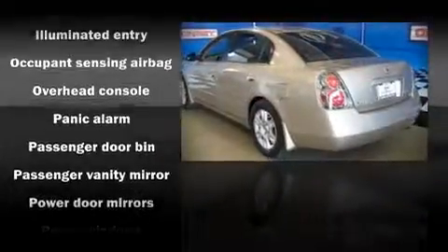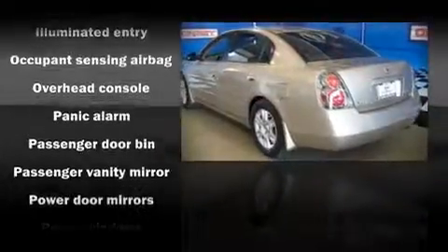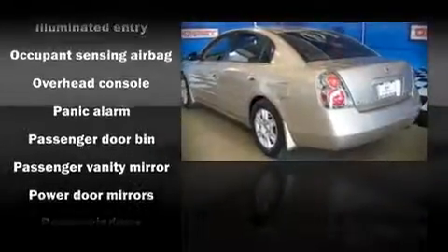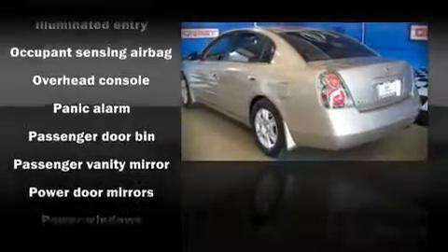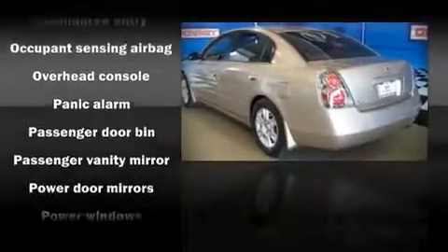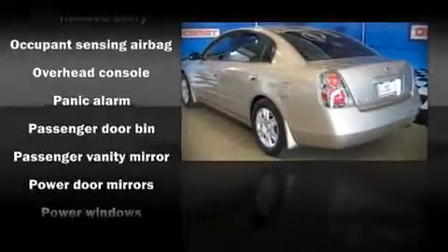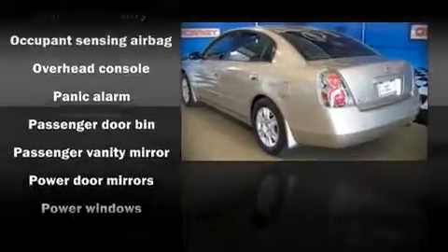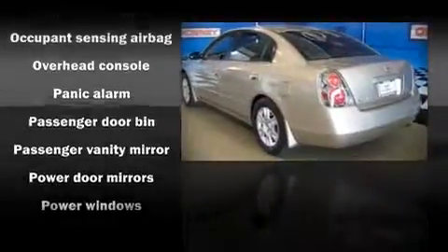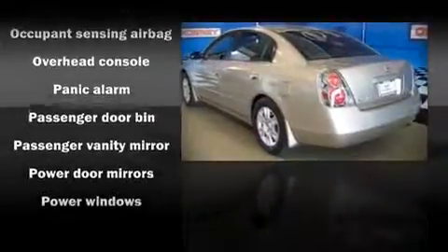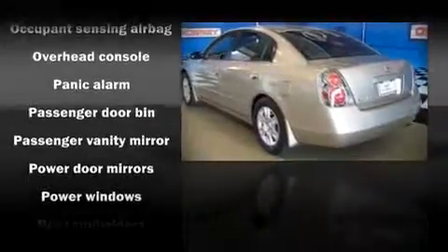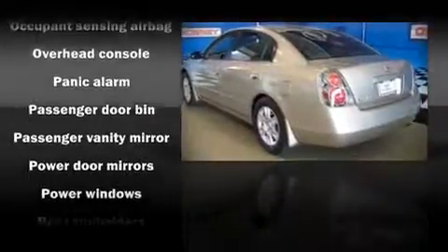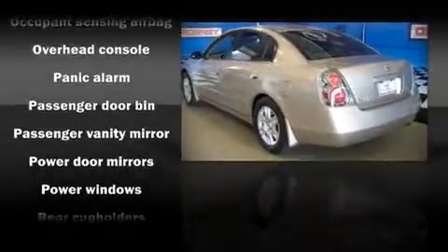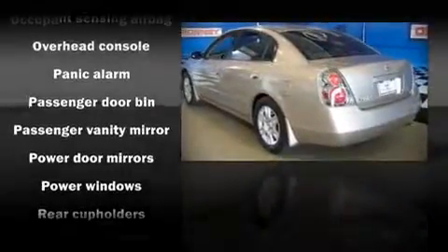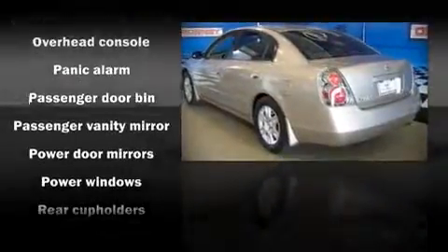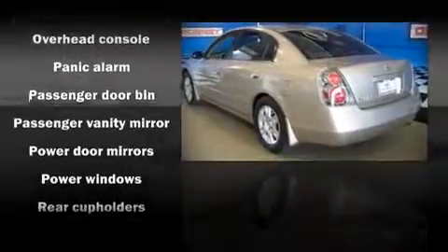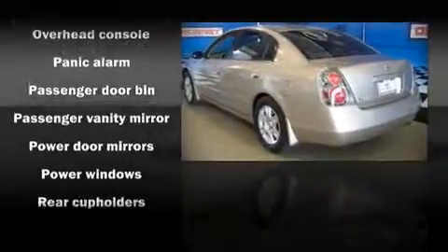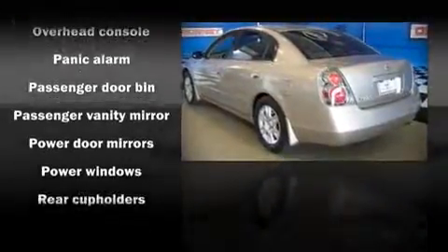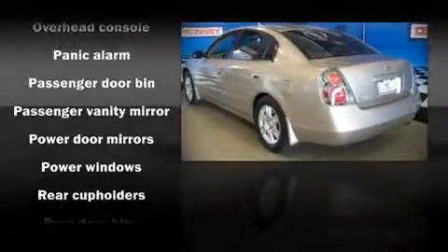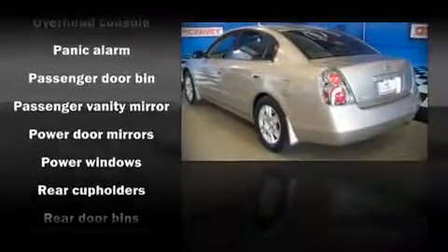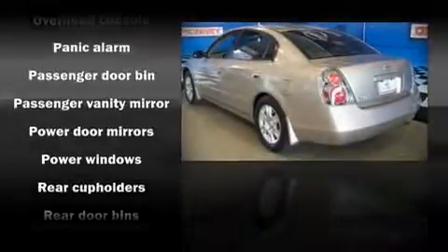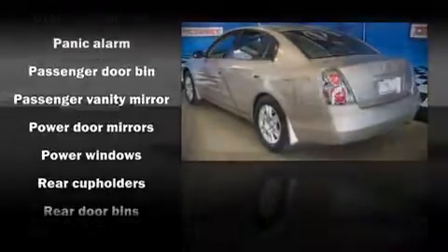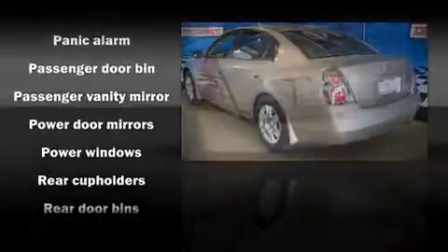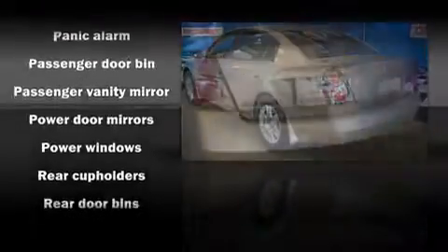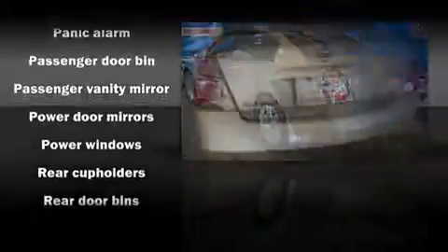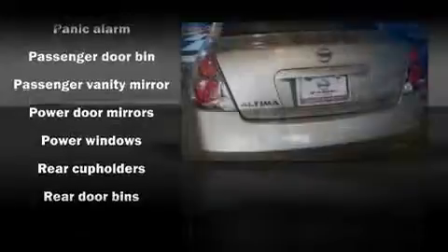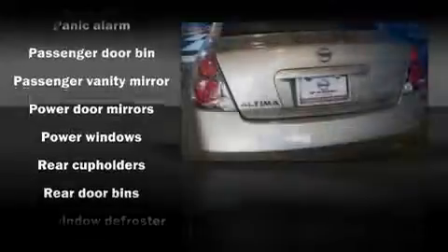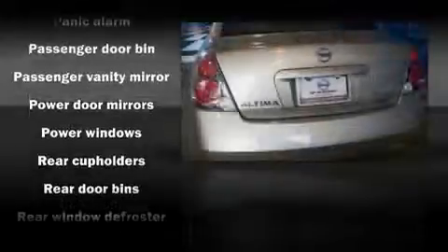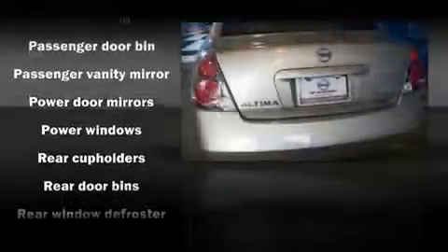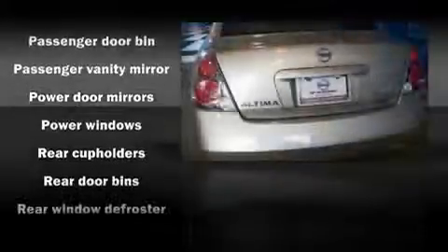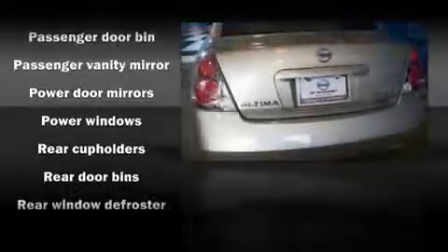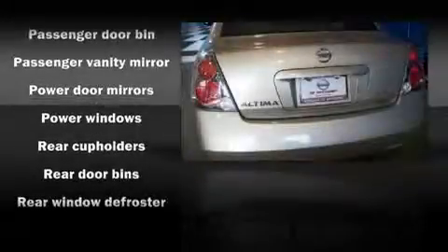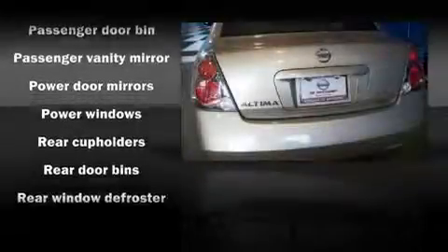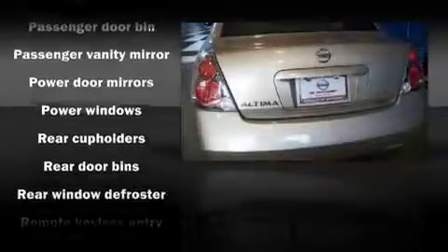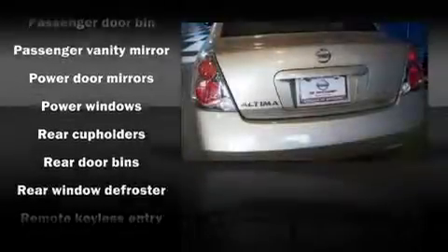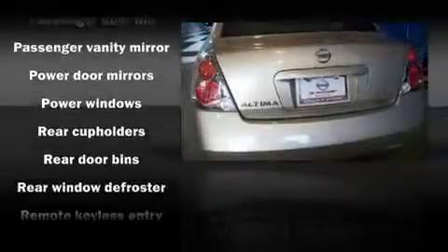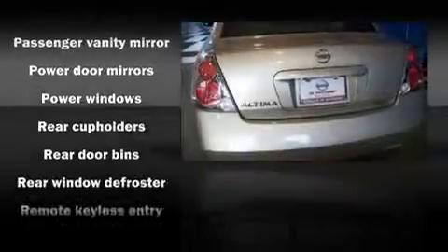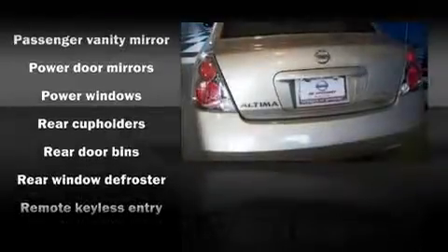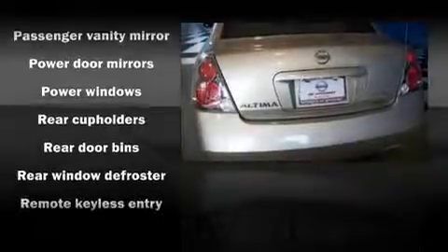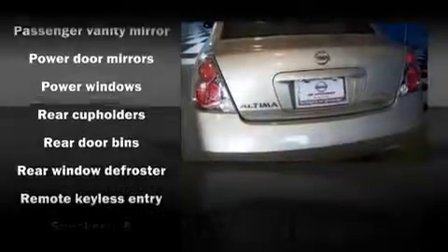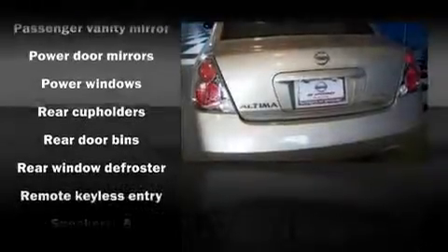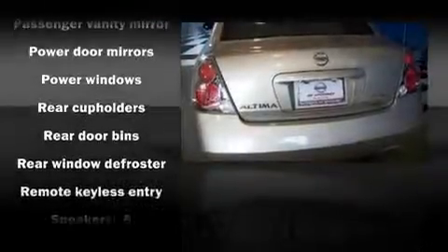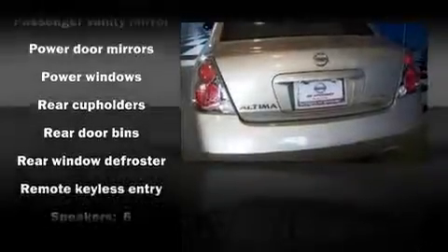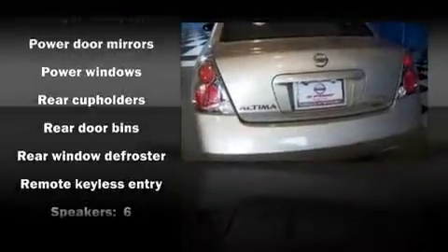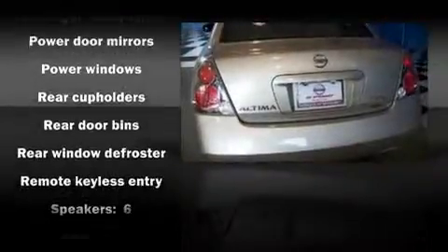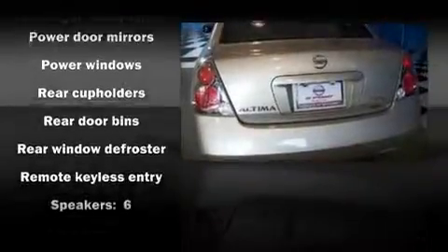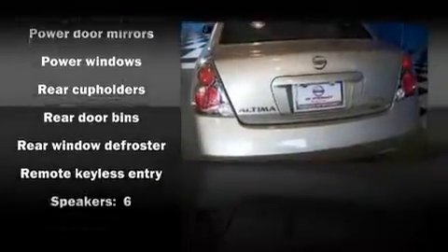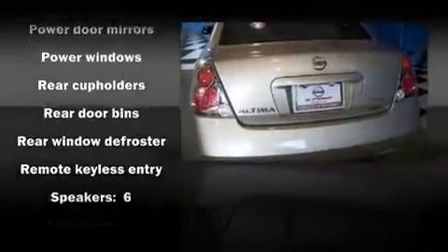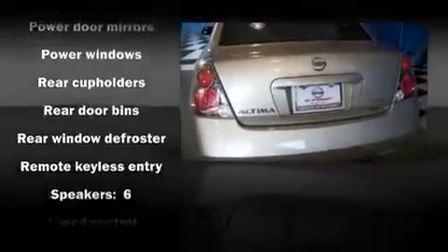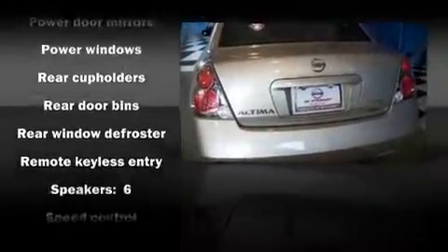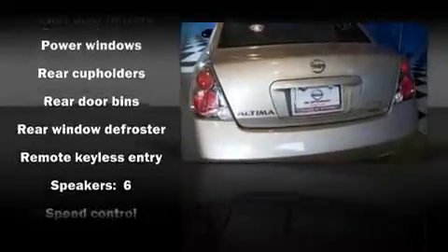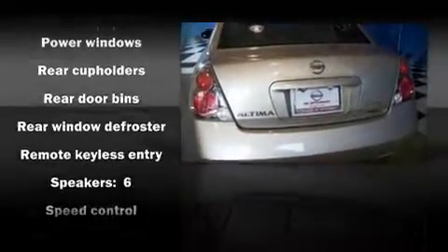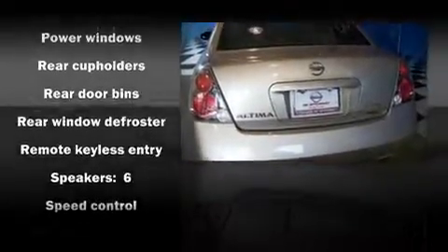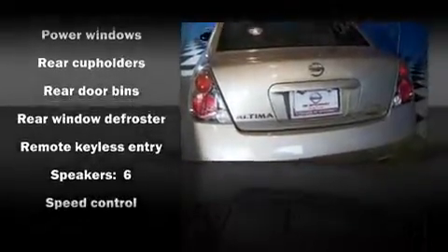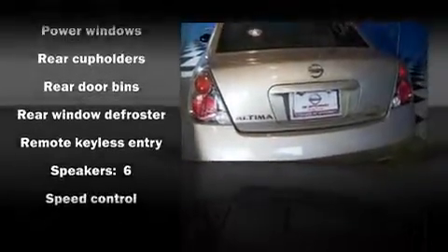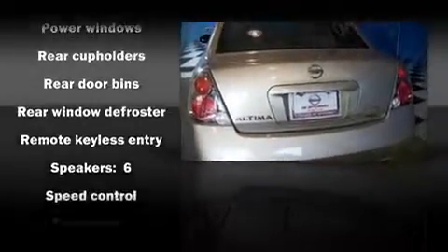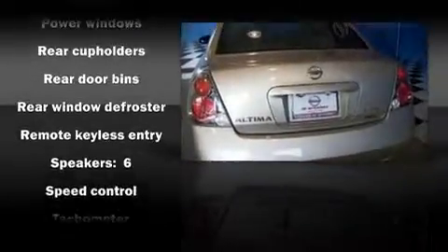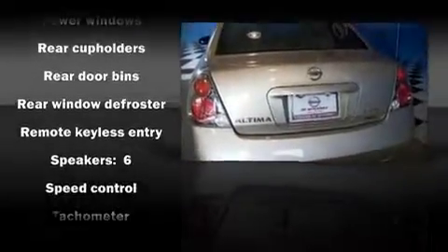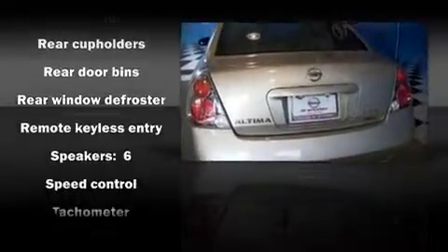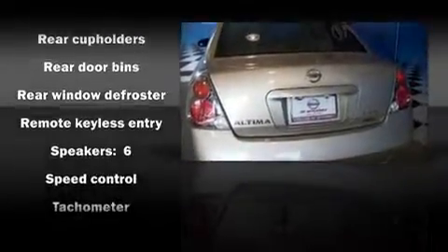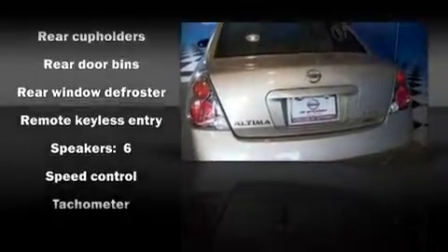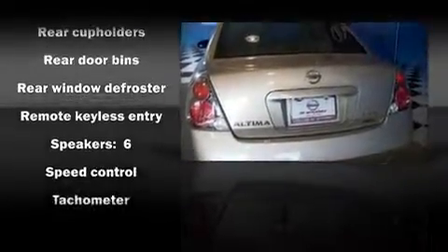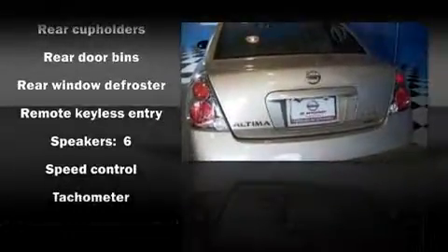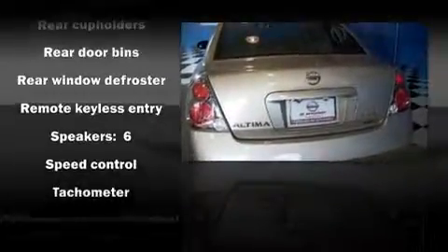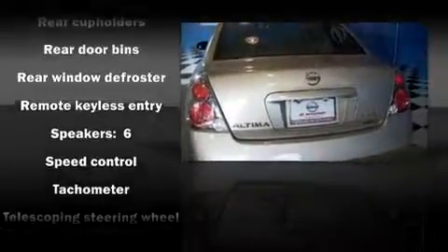Top features include remote keyless entry, air conditioning, power door mirrors, power windows, an overhead console, and power seats.